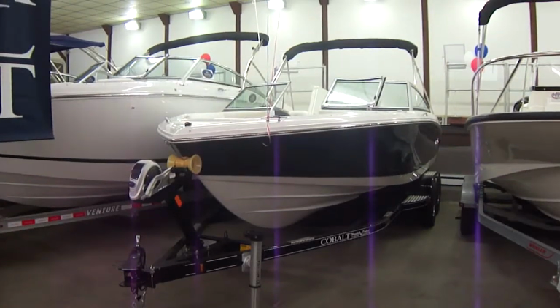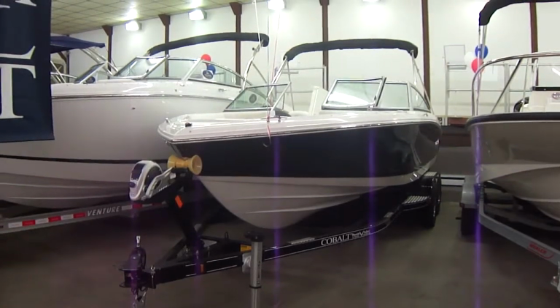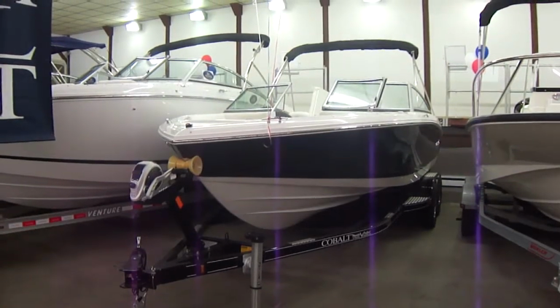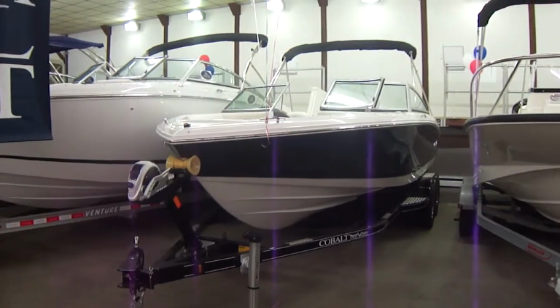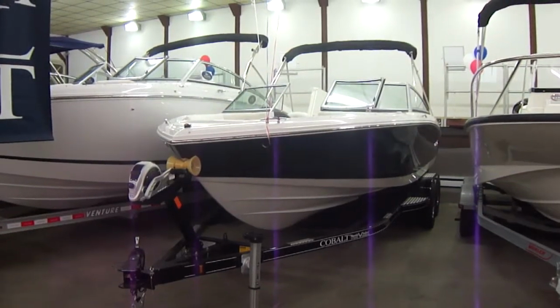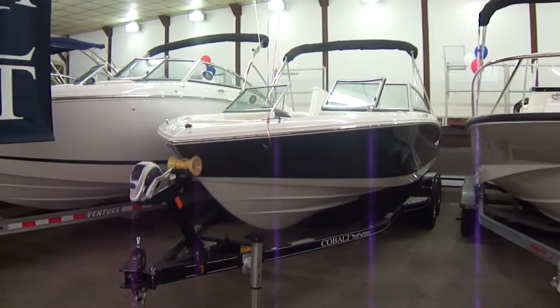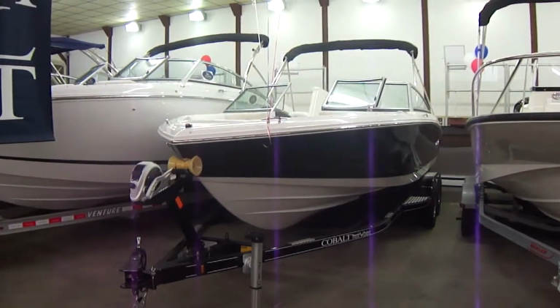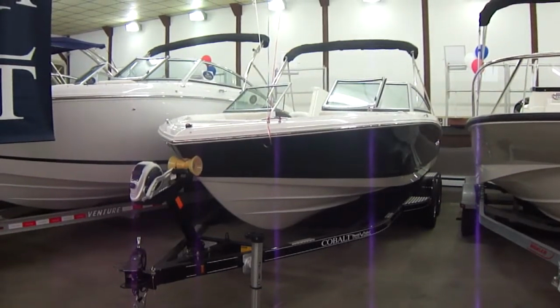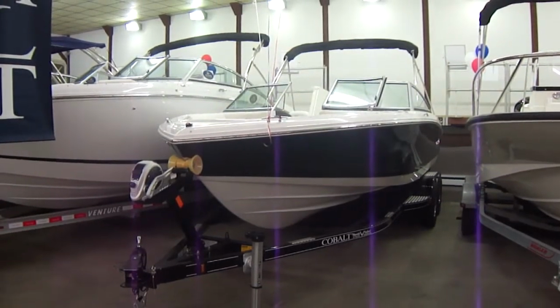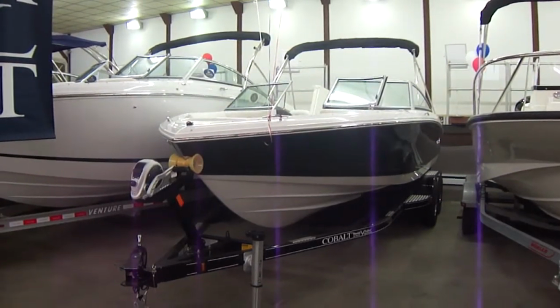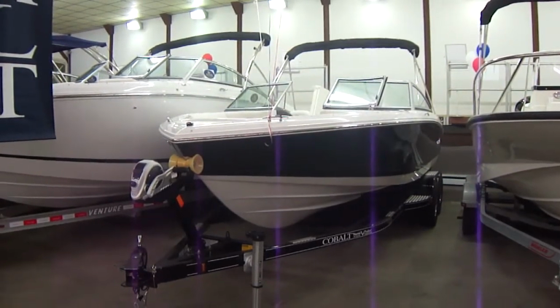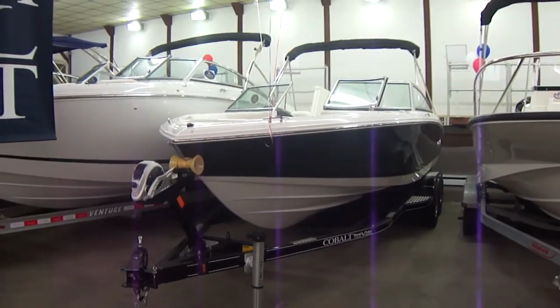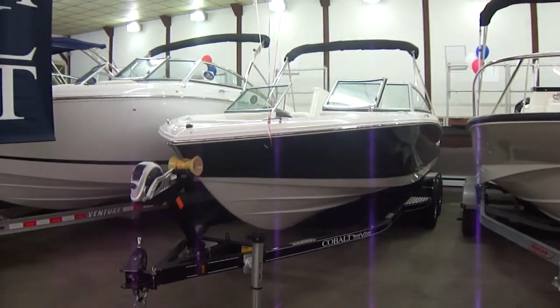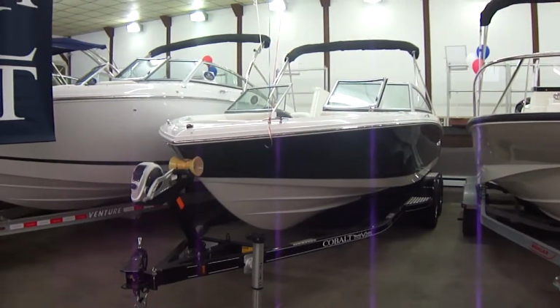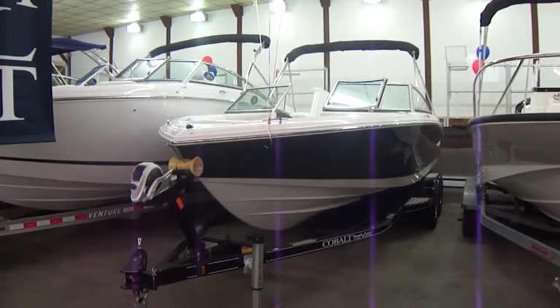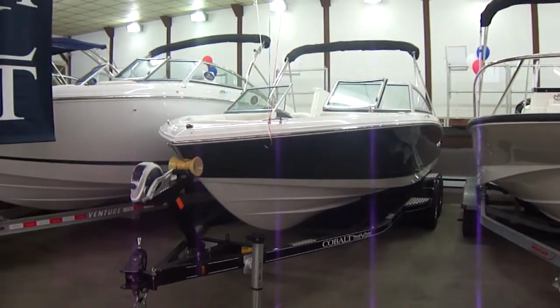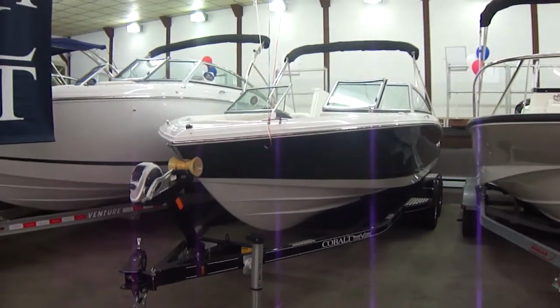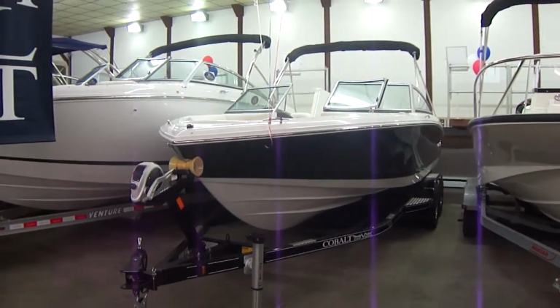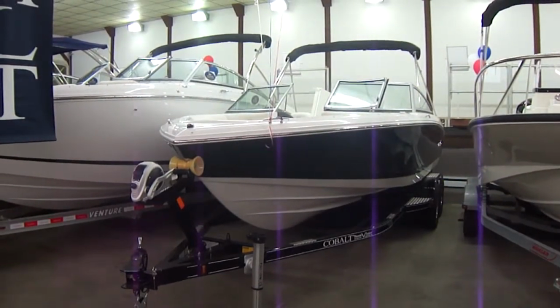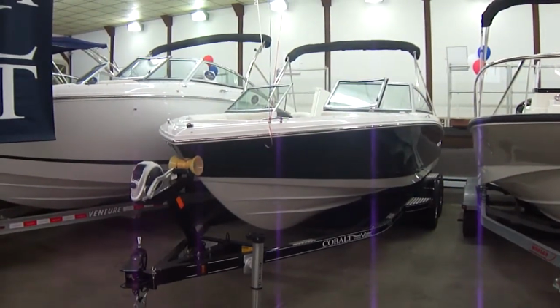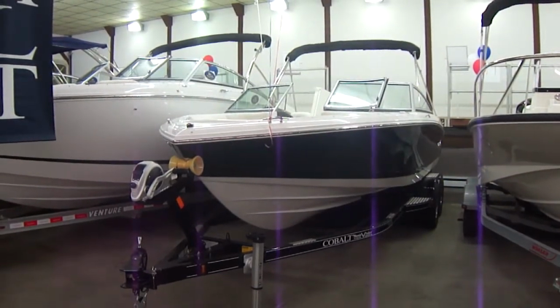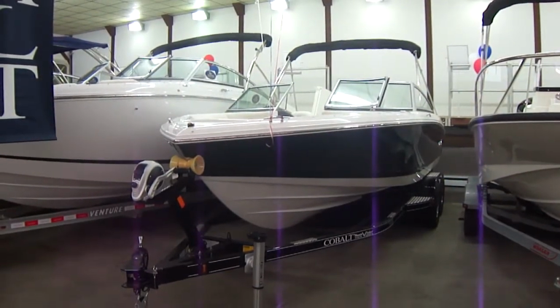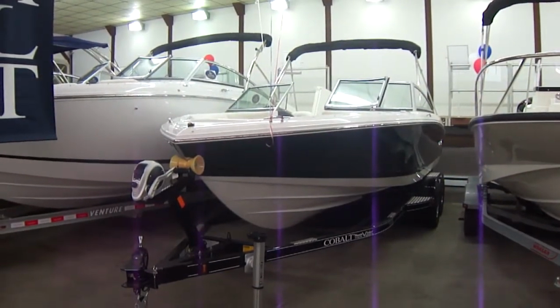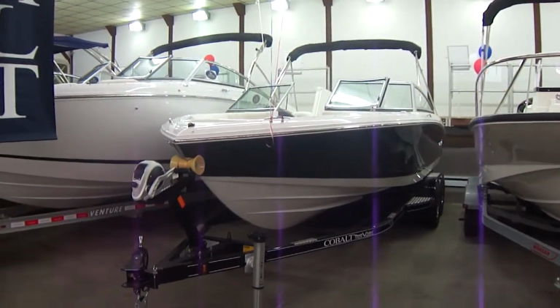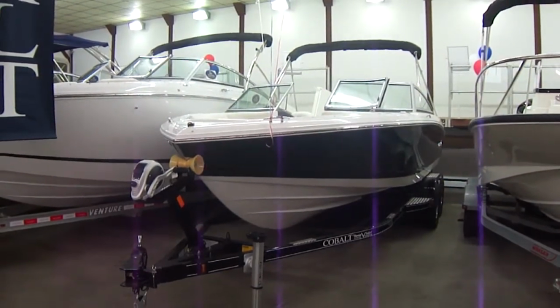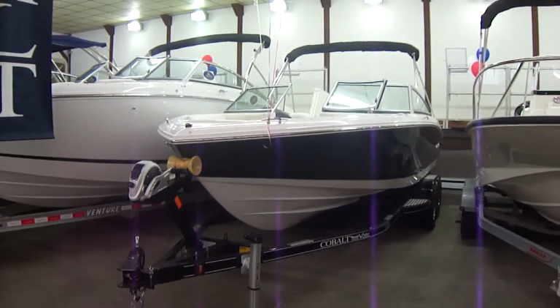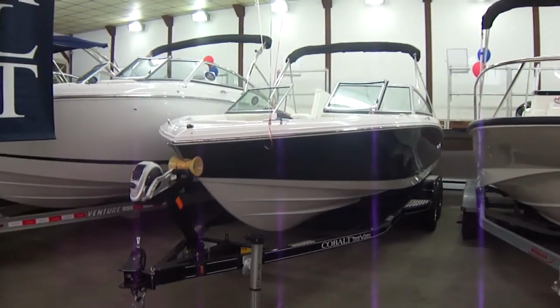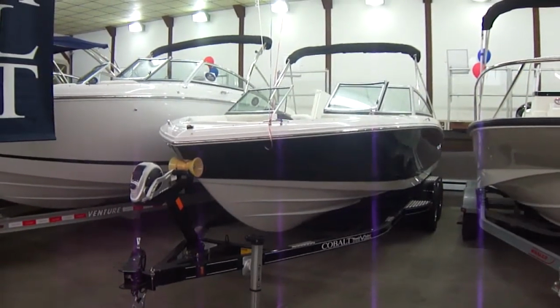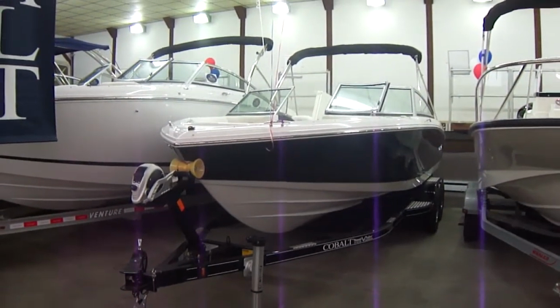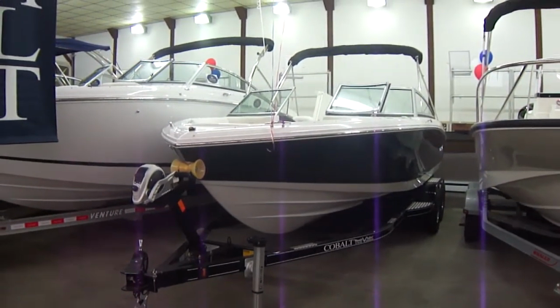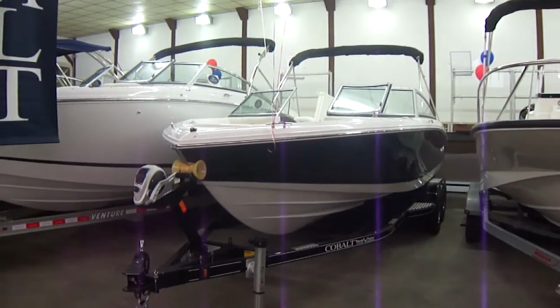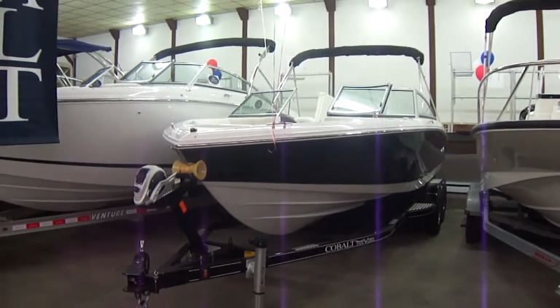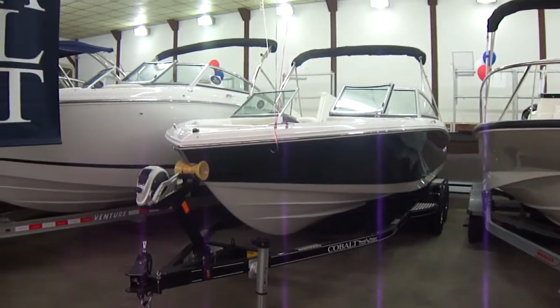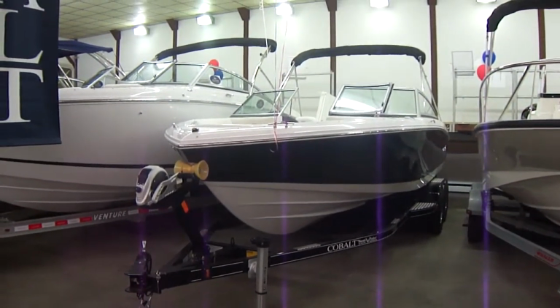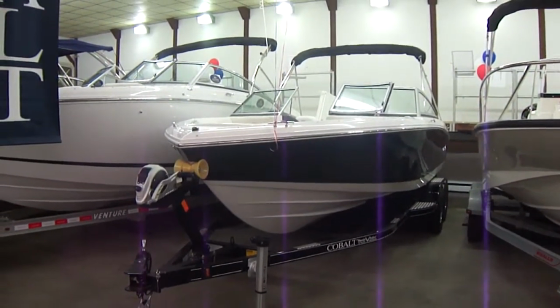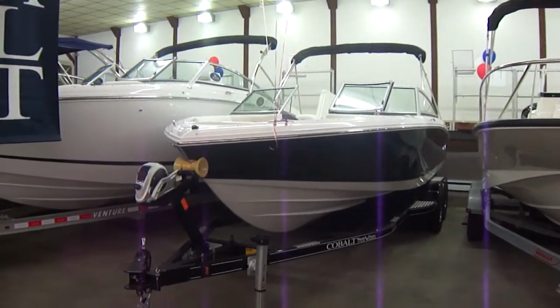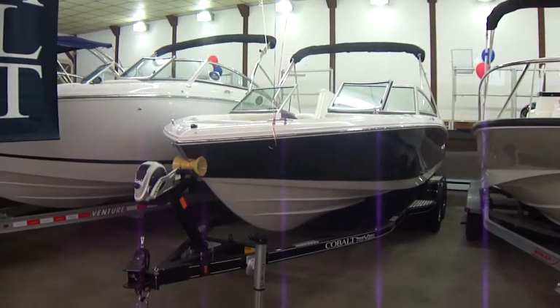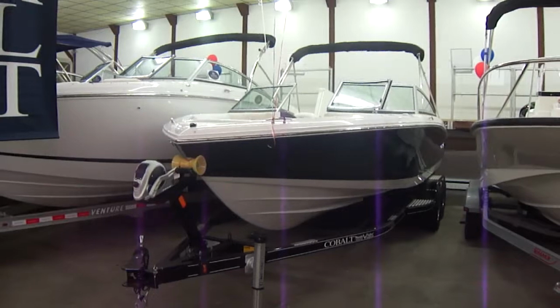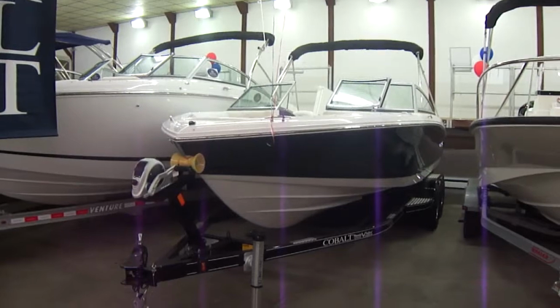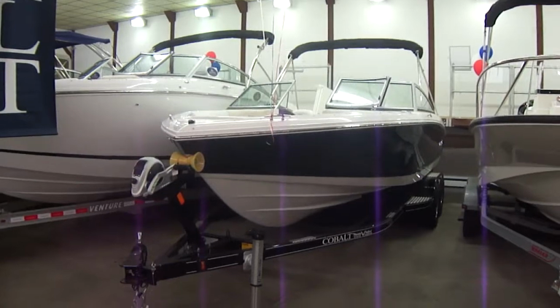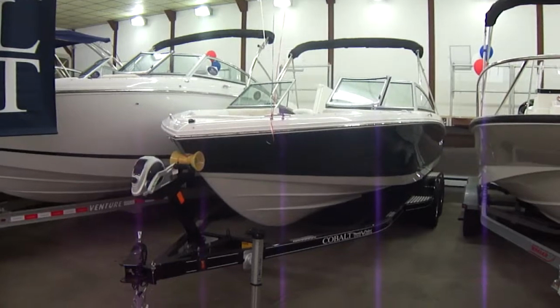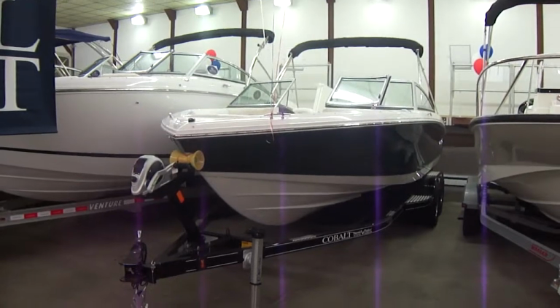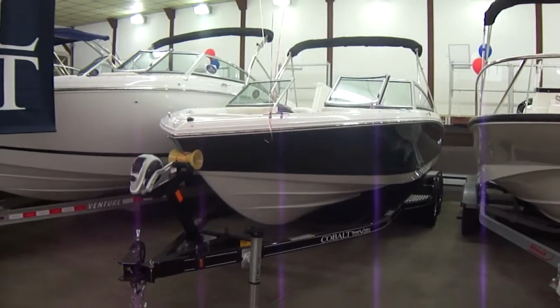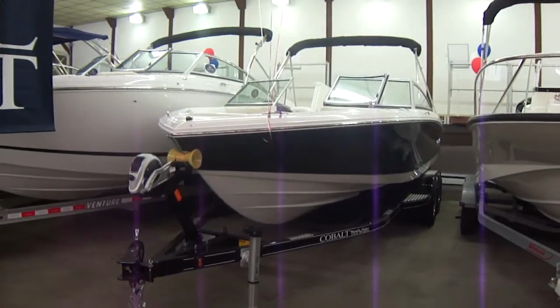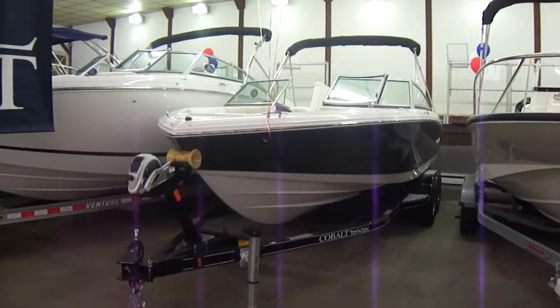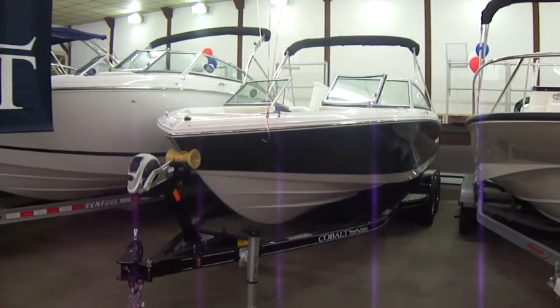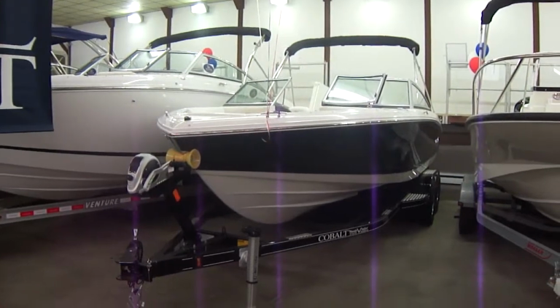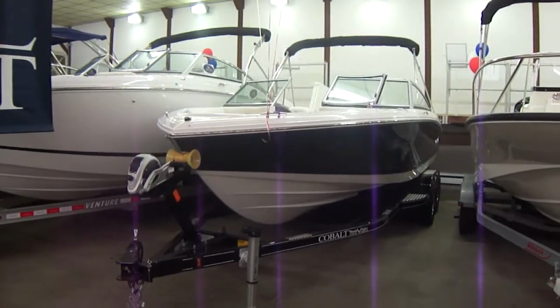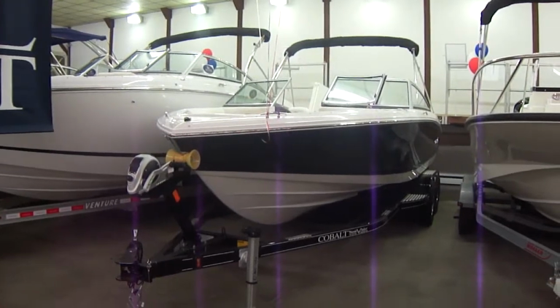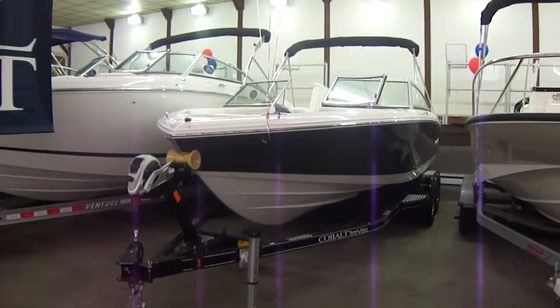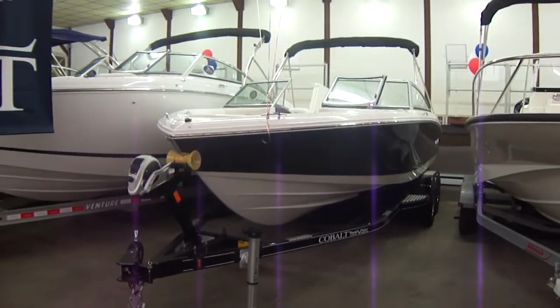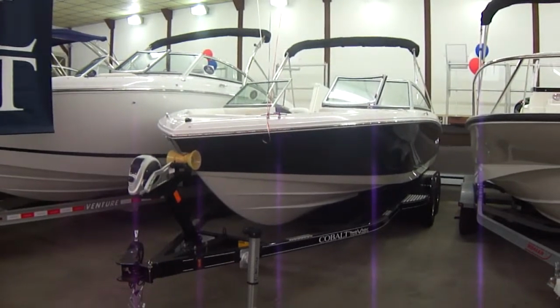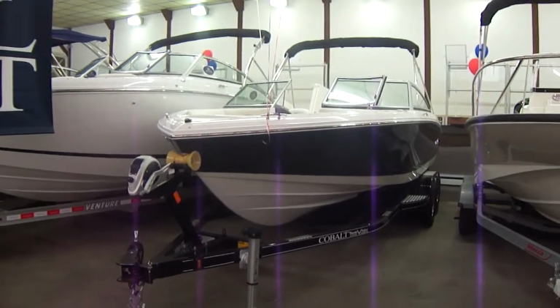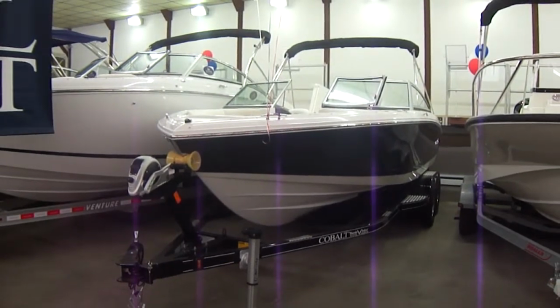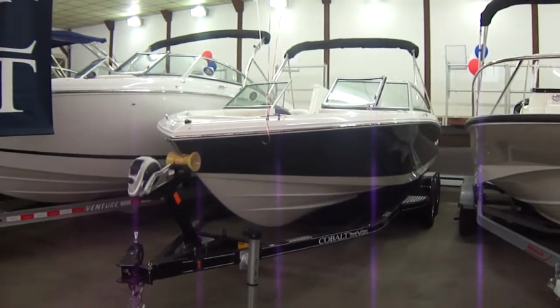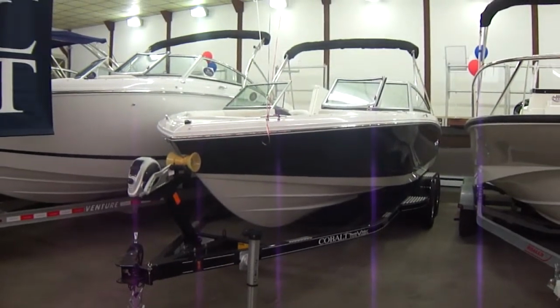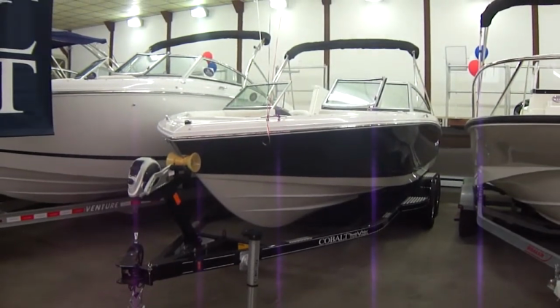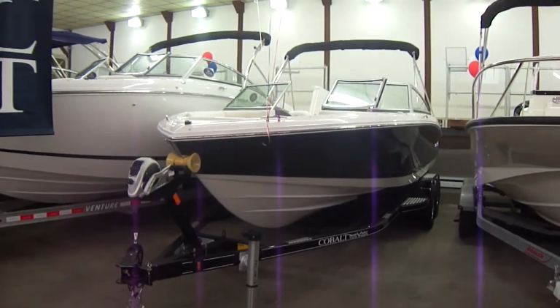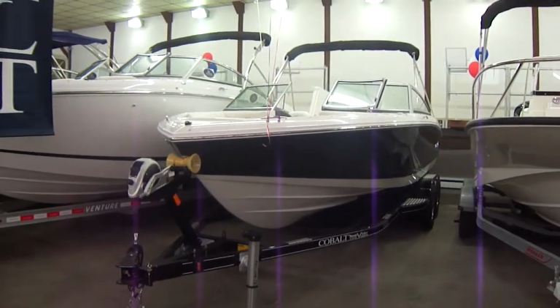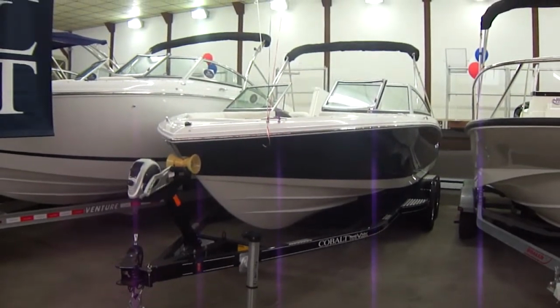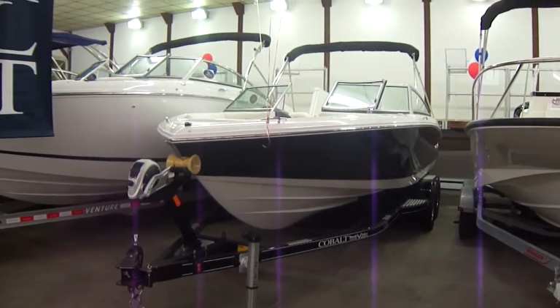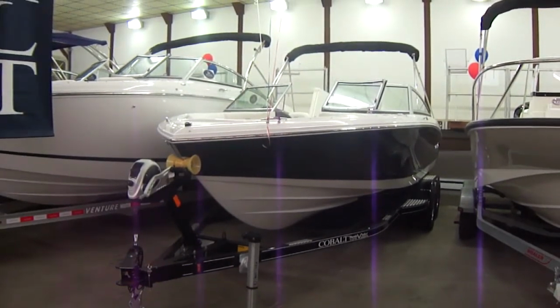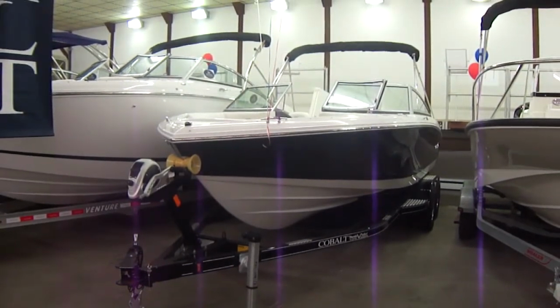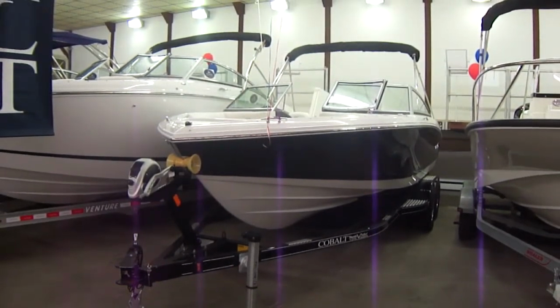Hi everybody, Bart Barnes here with Clemens Boats. Right here we have a 220 Cobalt — compromise nothing.